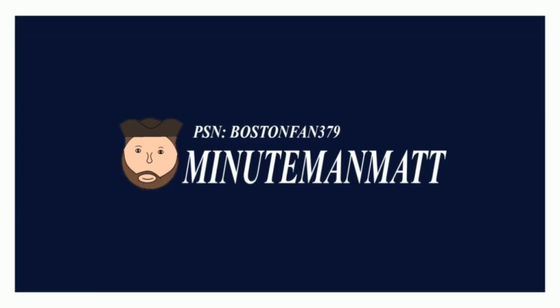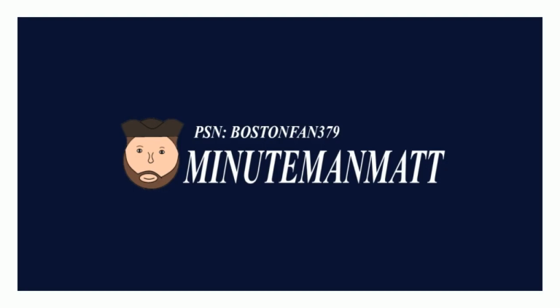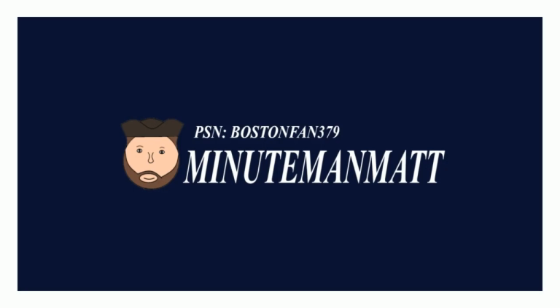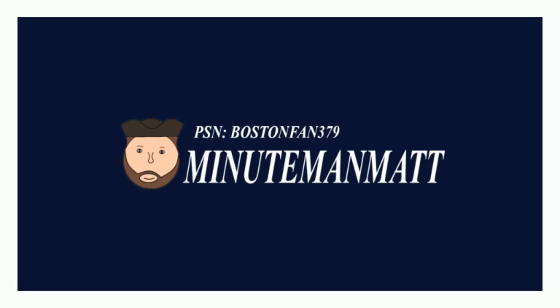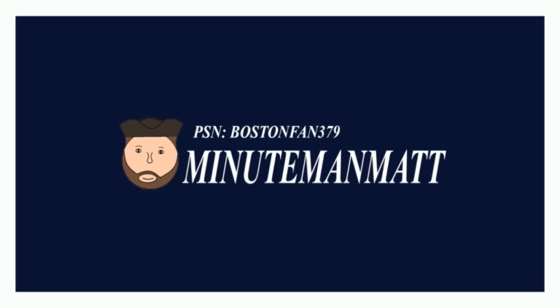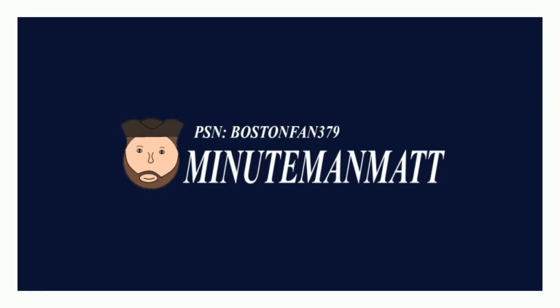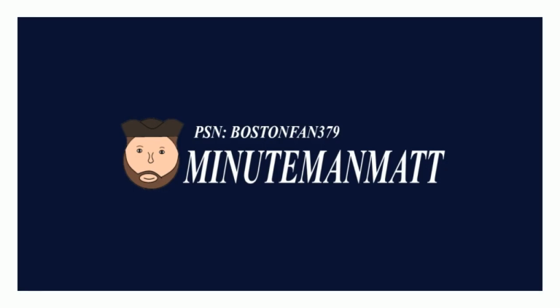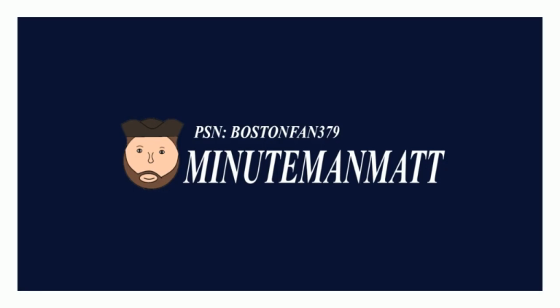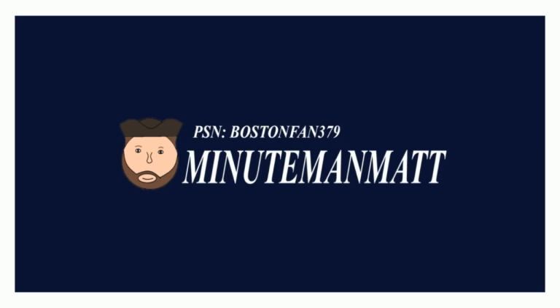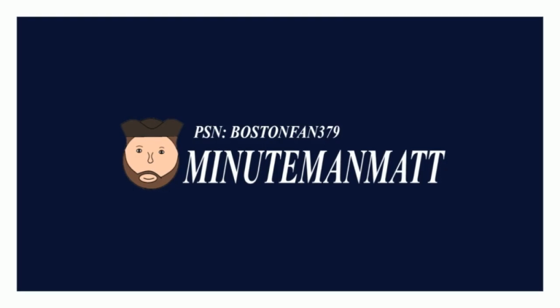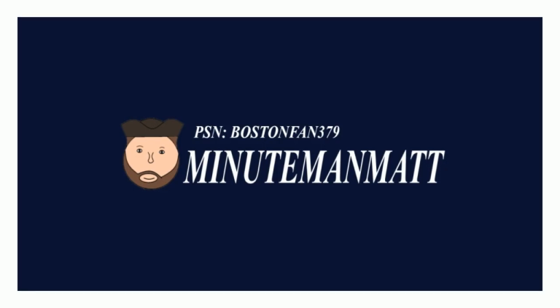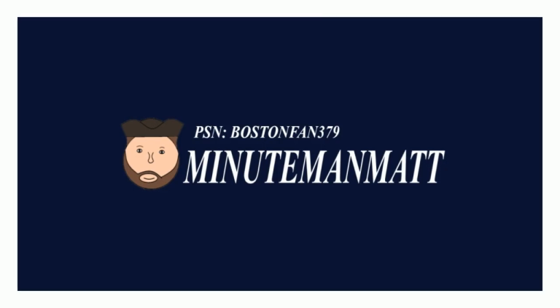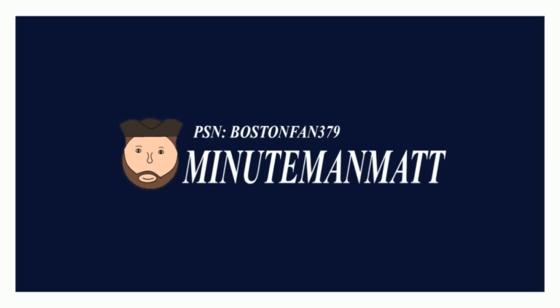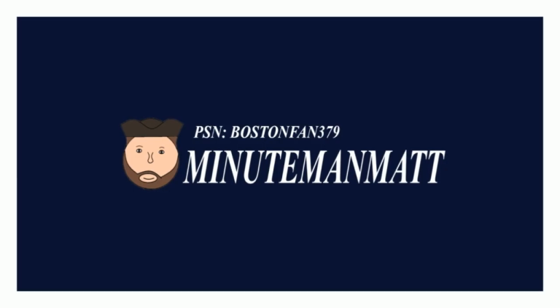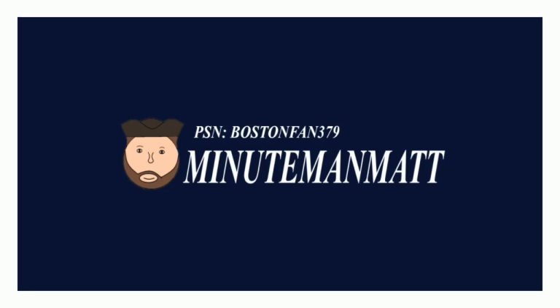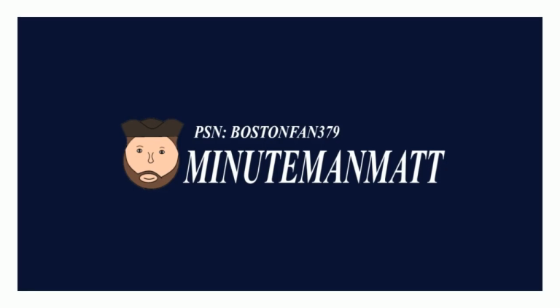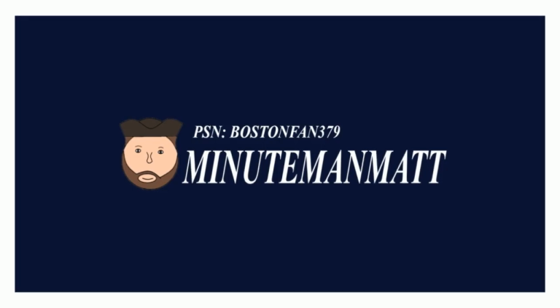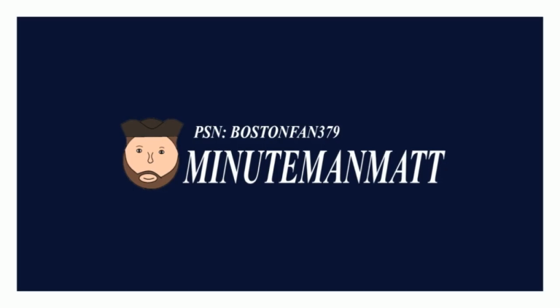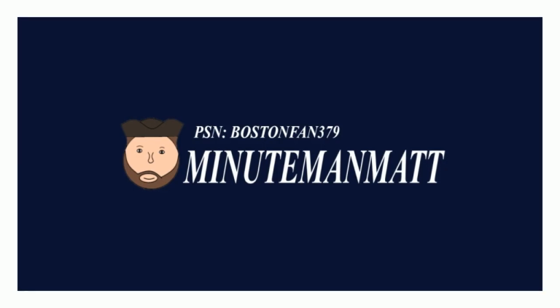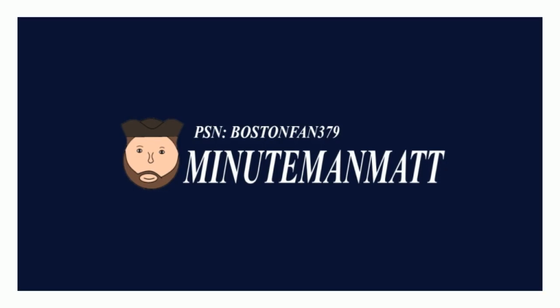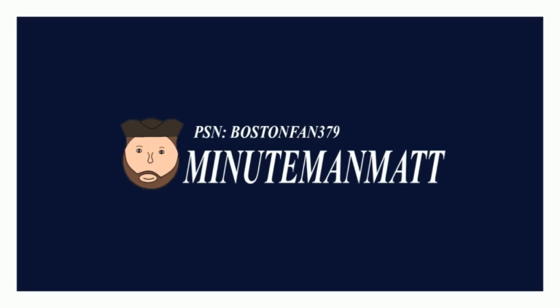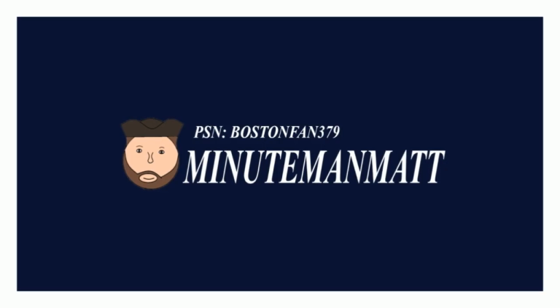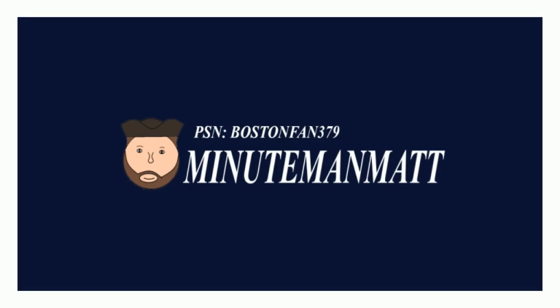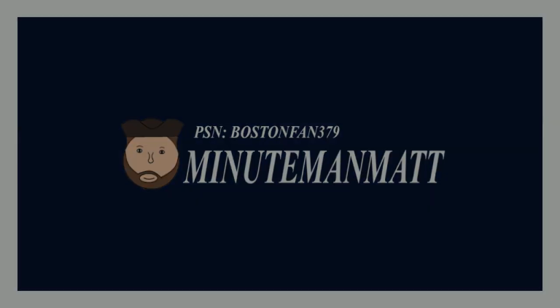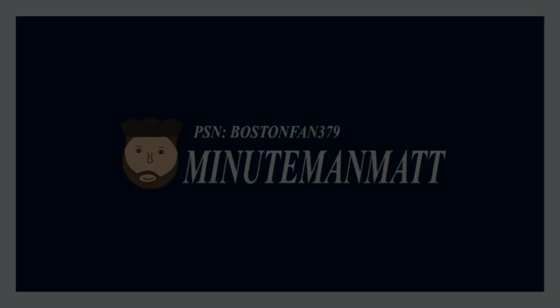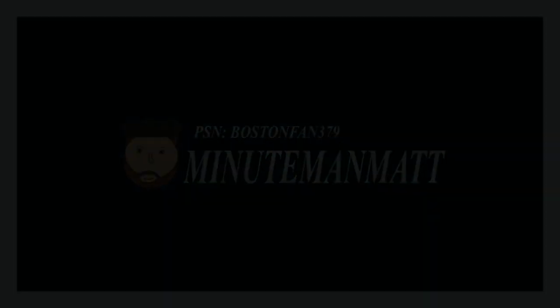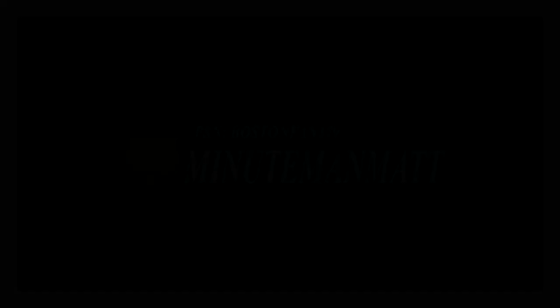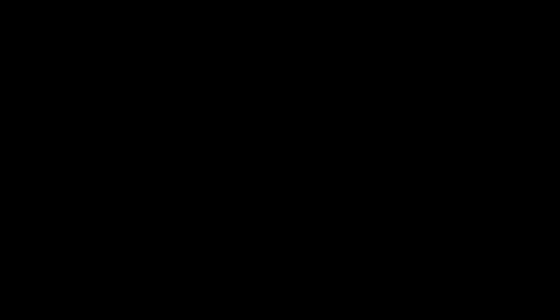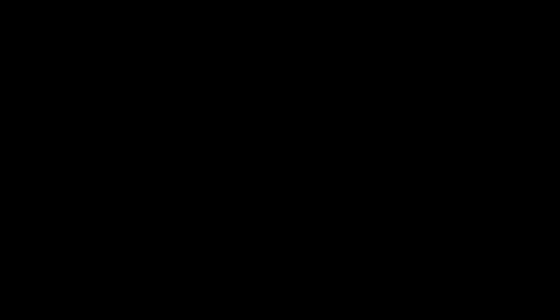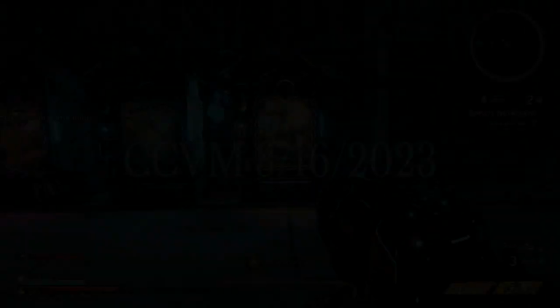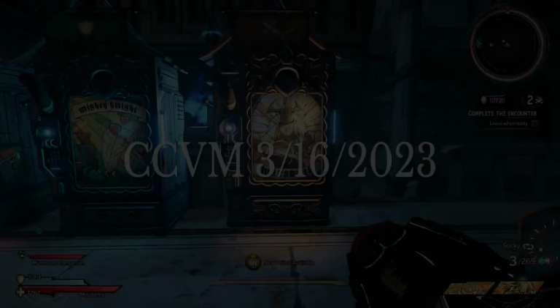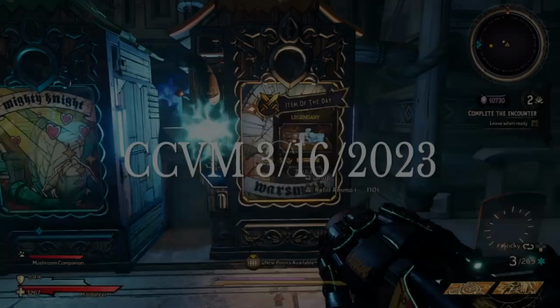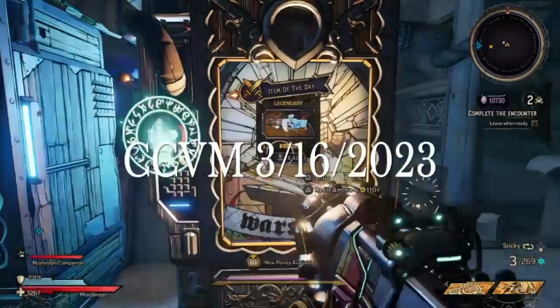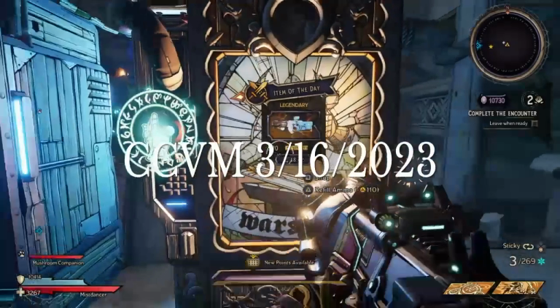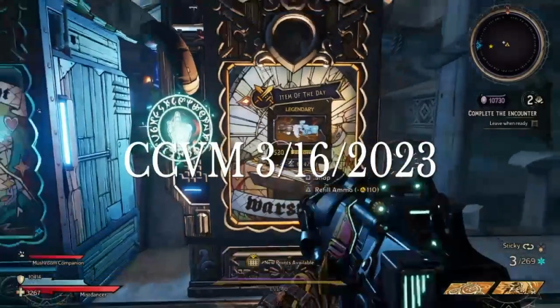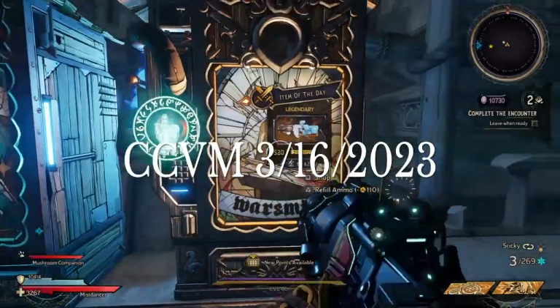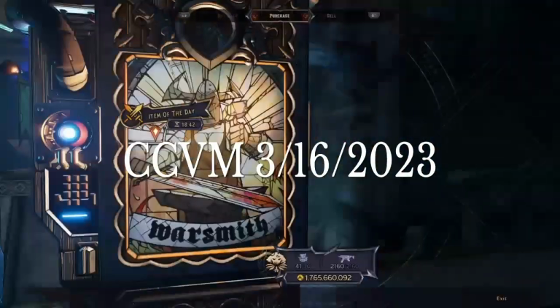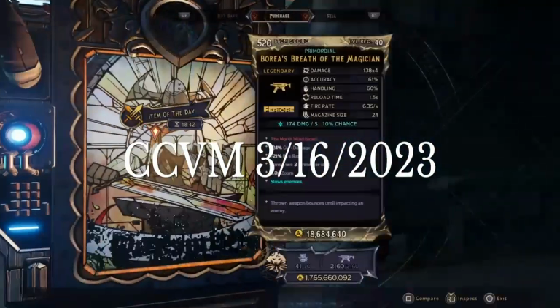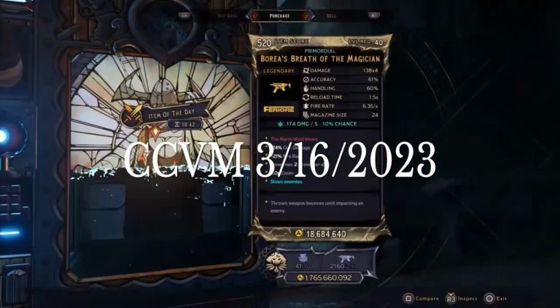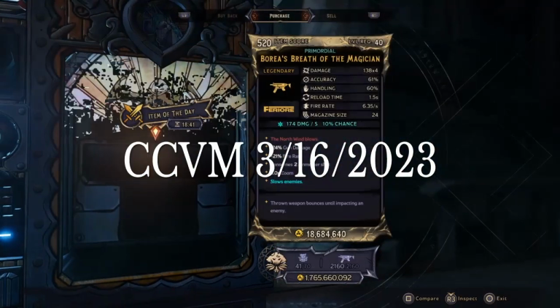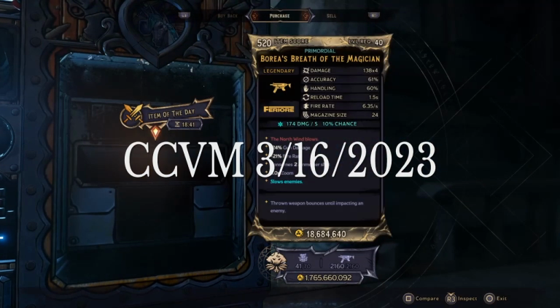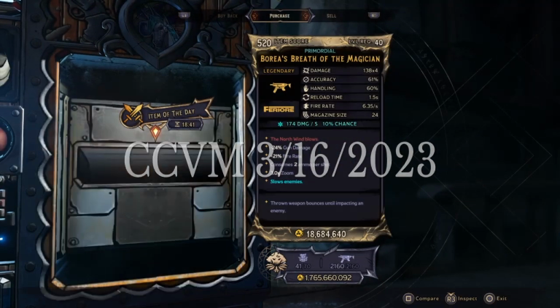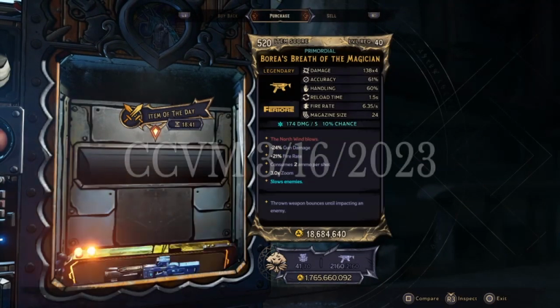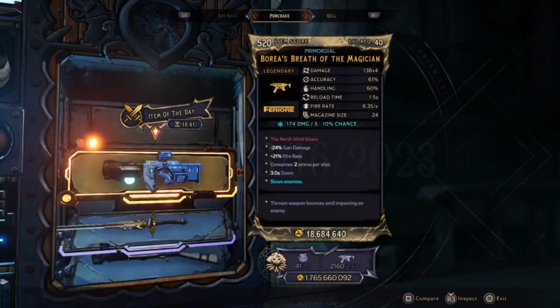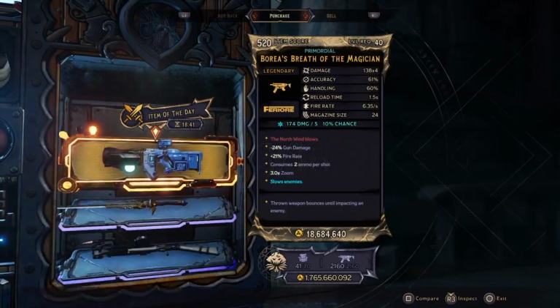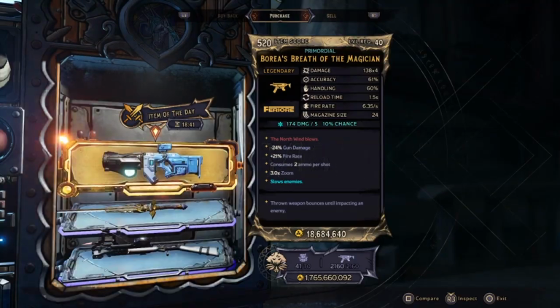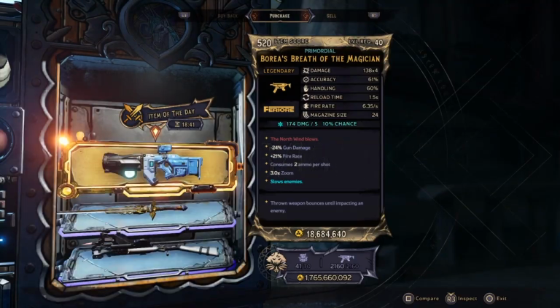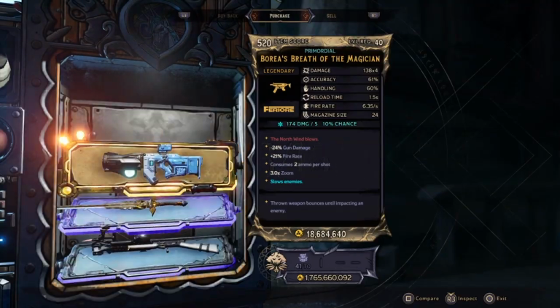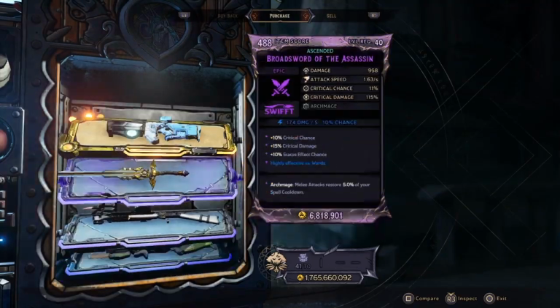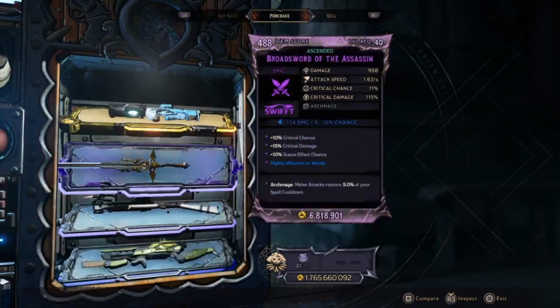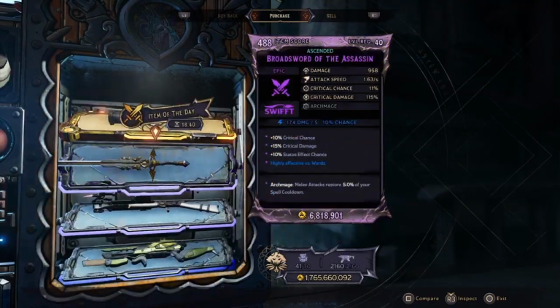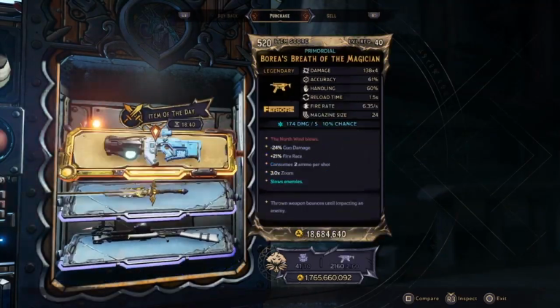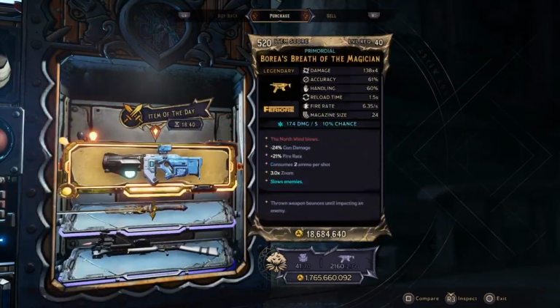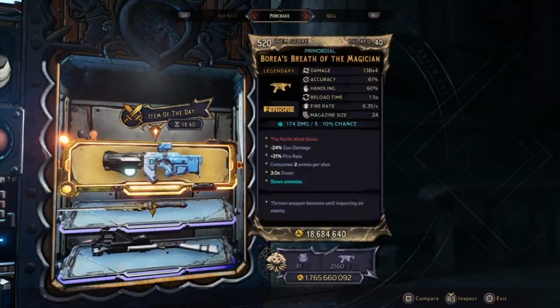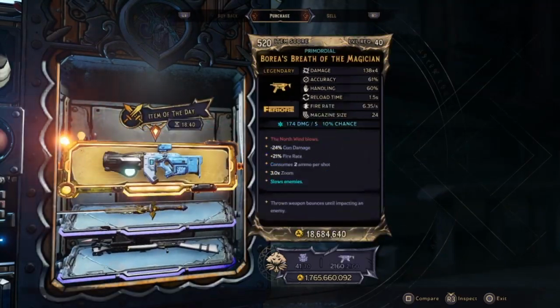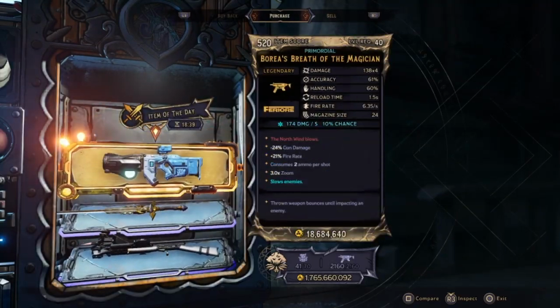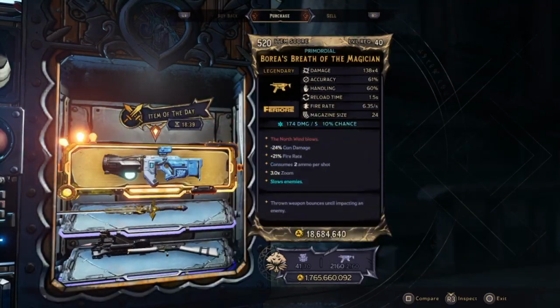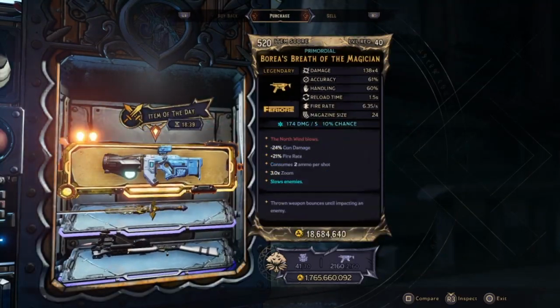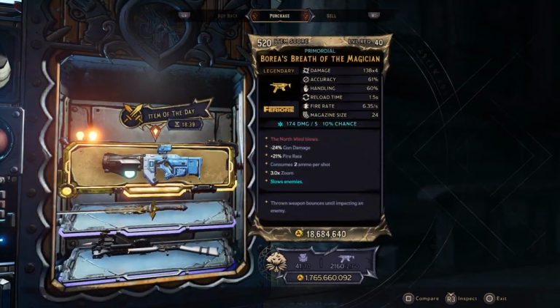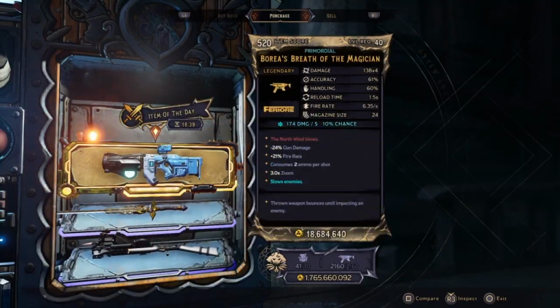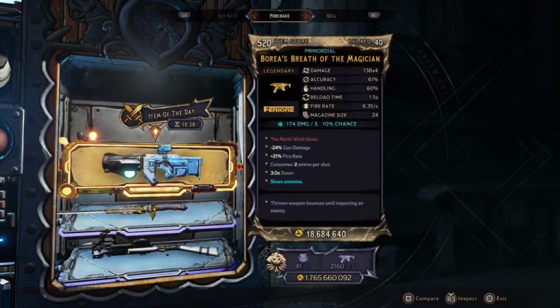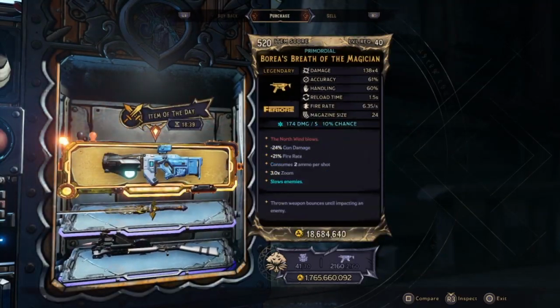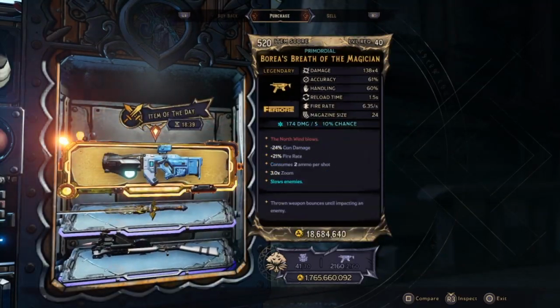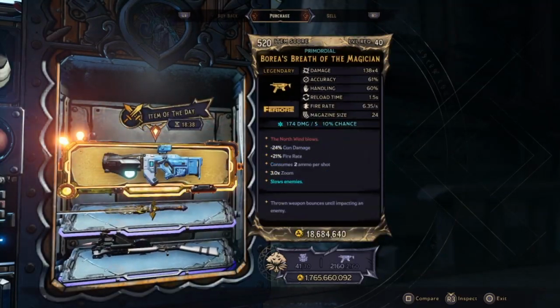You are watching Minuteman Matt. Hello, what's up? We're here in the Honey Teeners 1 Lance Chaos Chamber Bending Machine video.